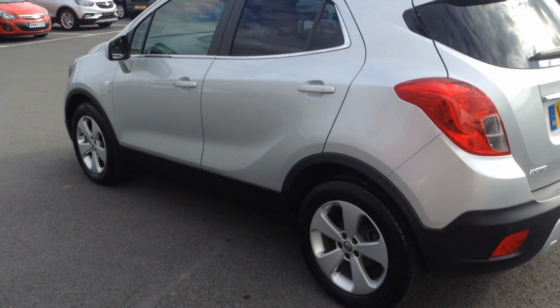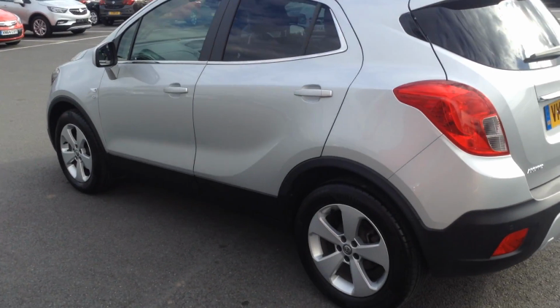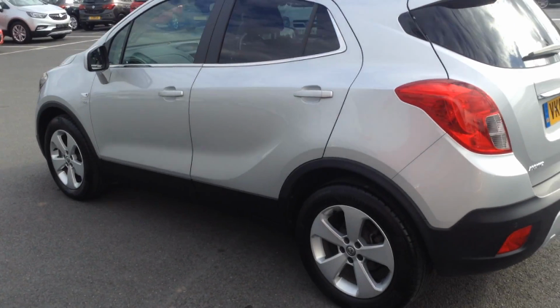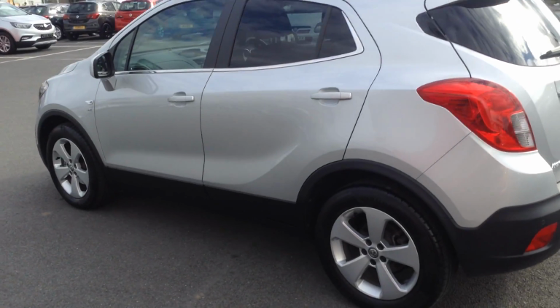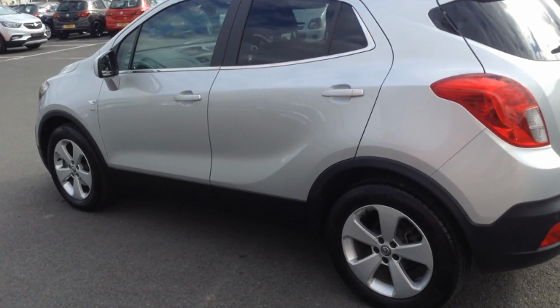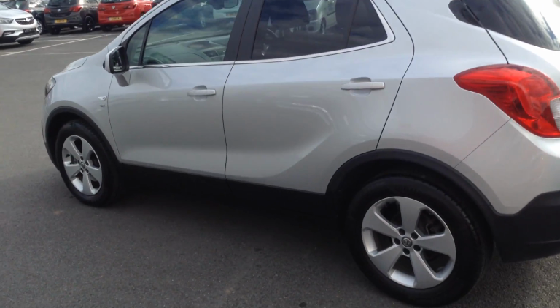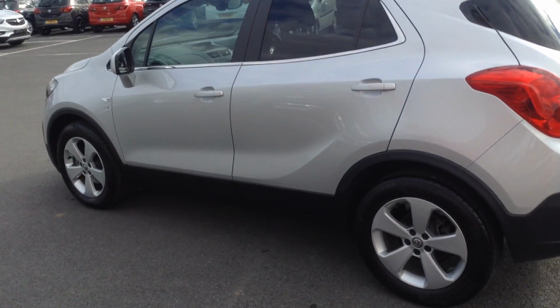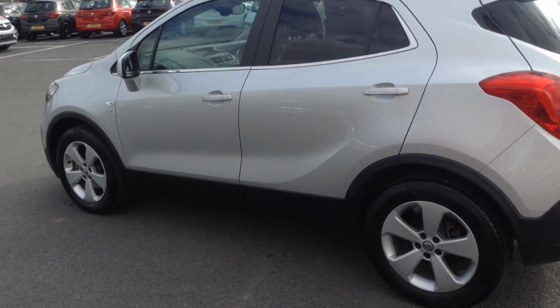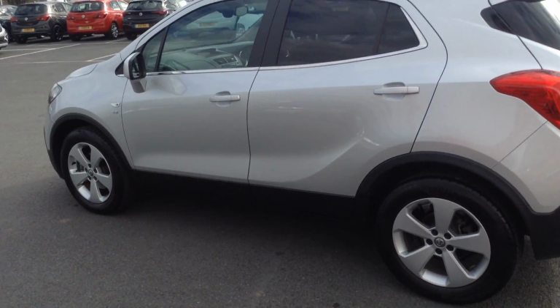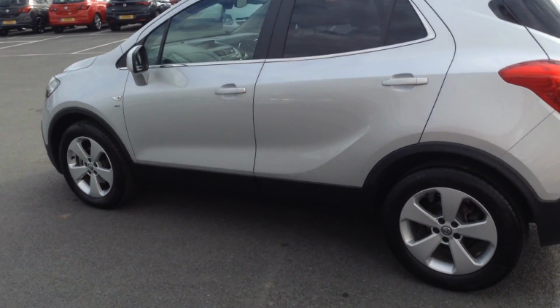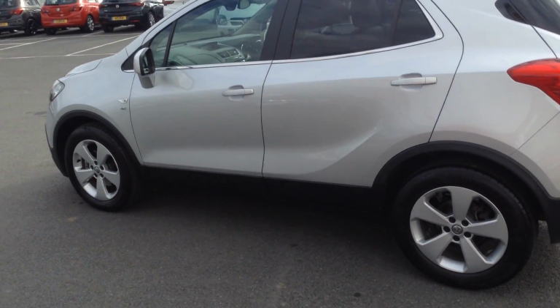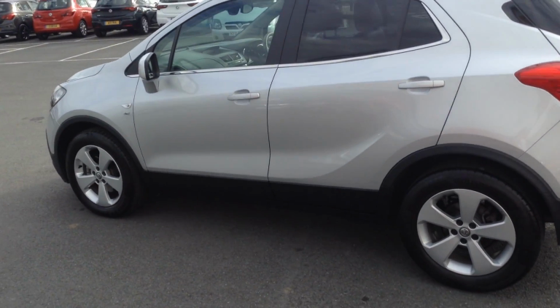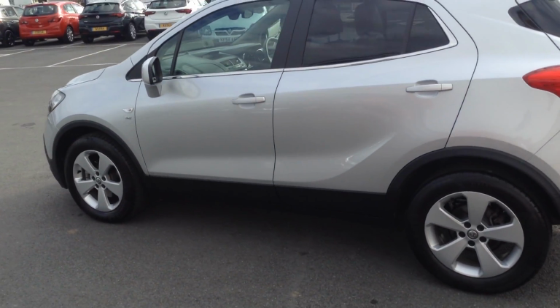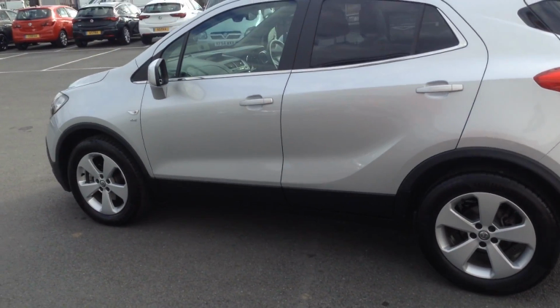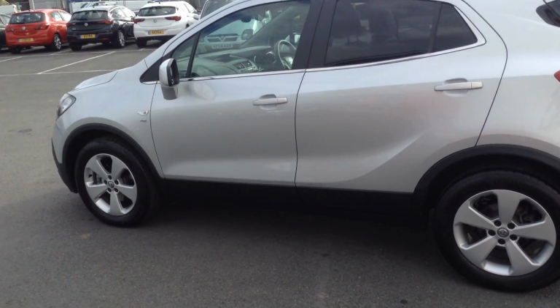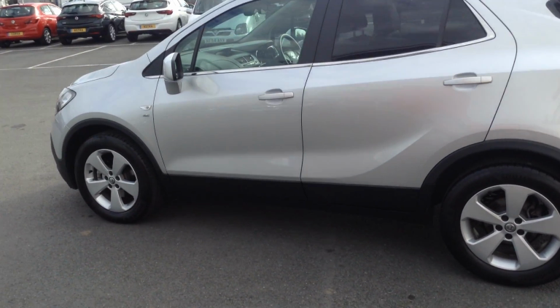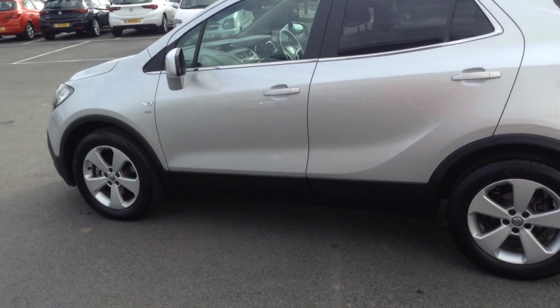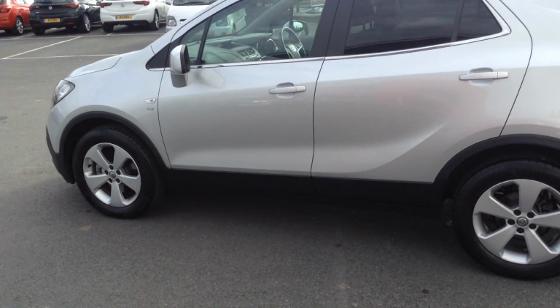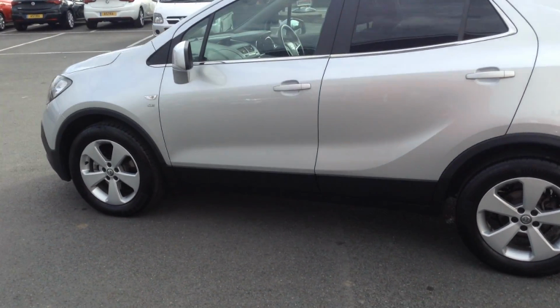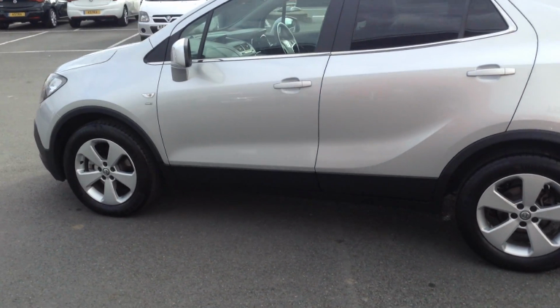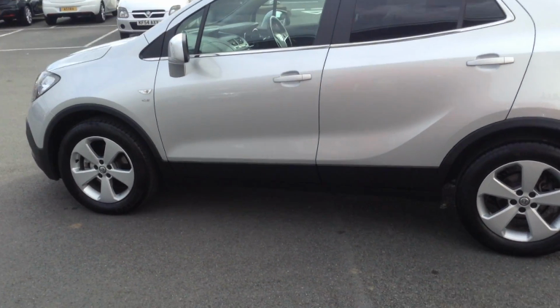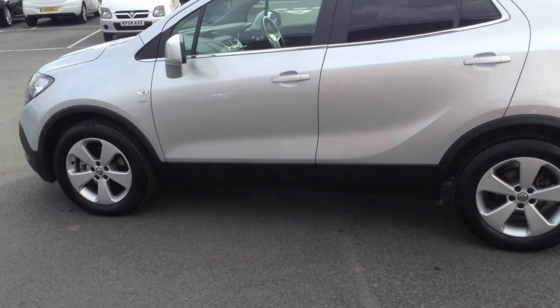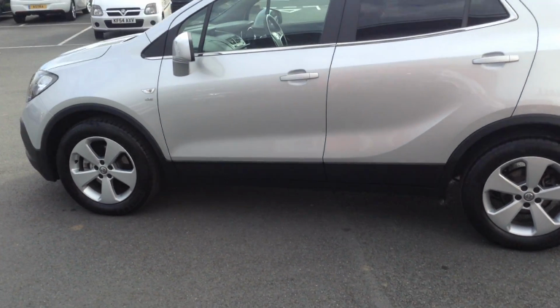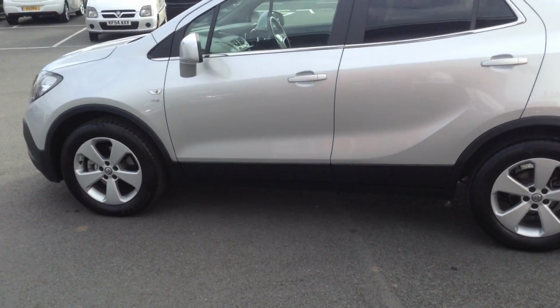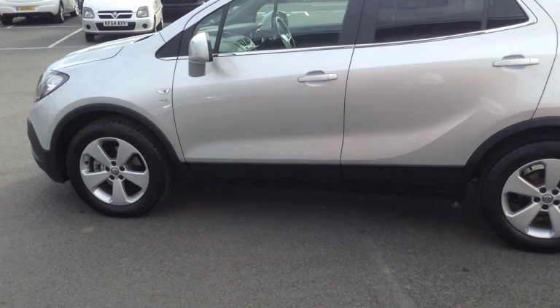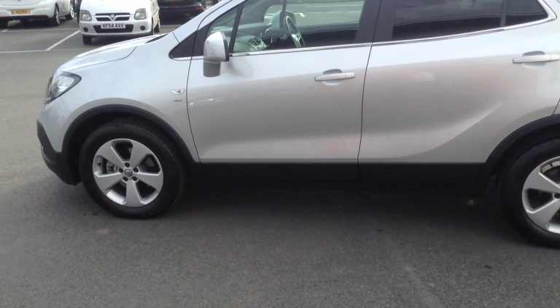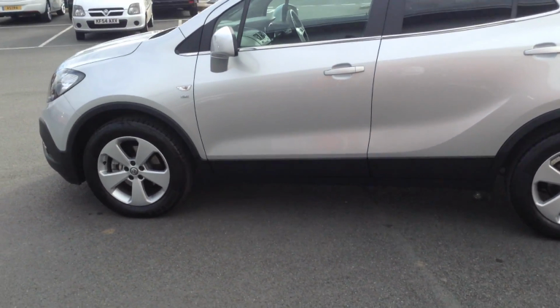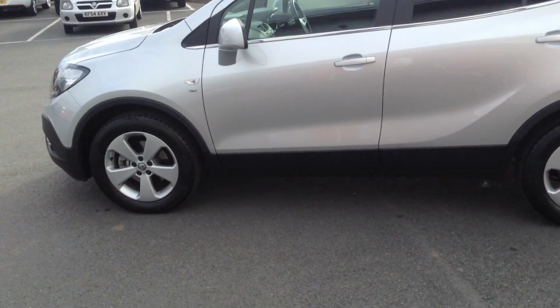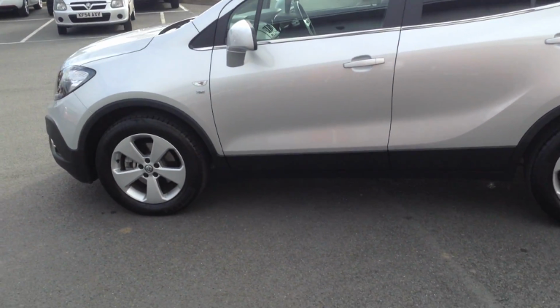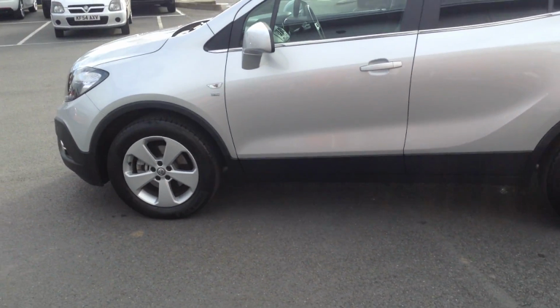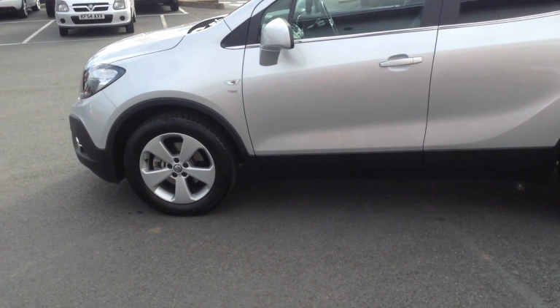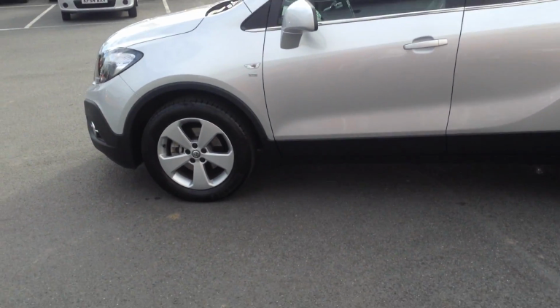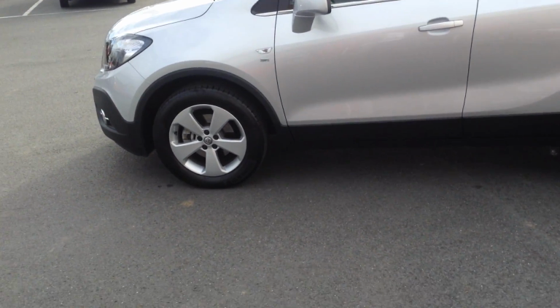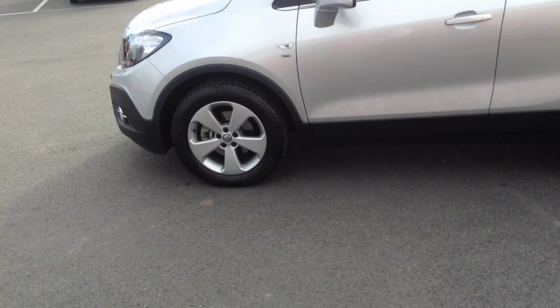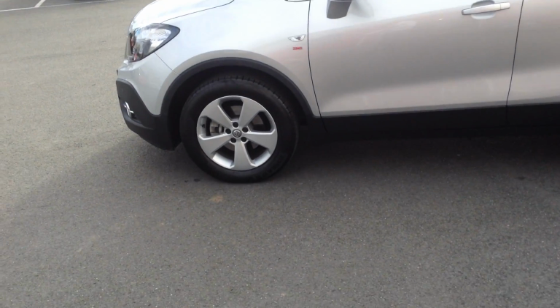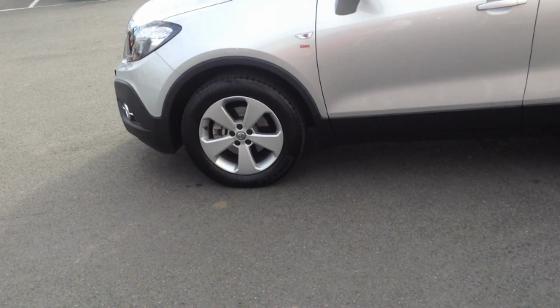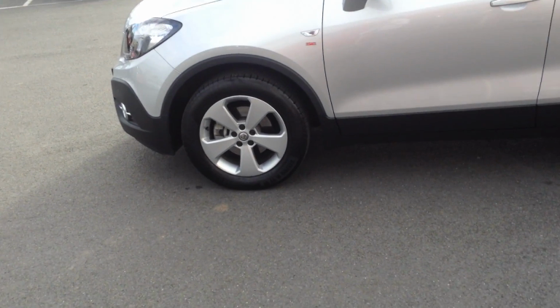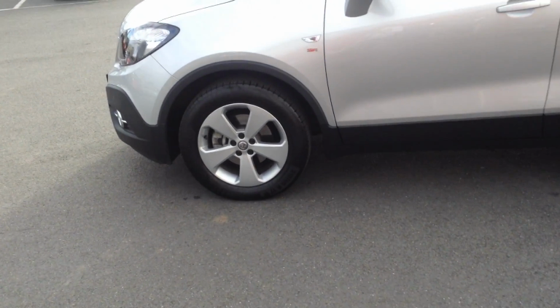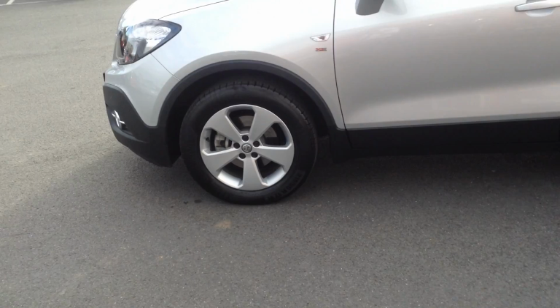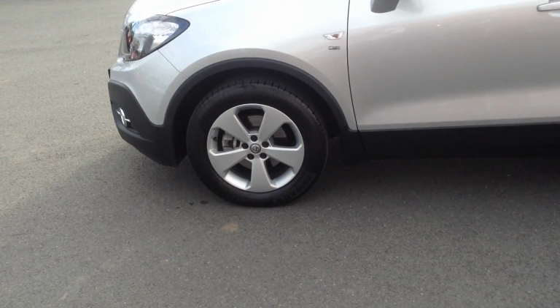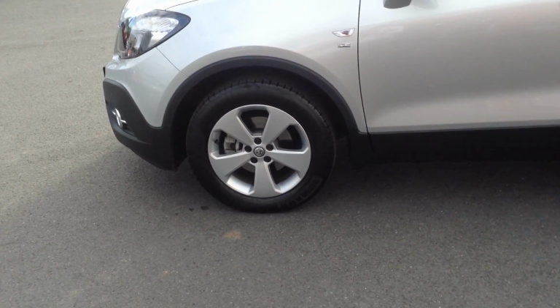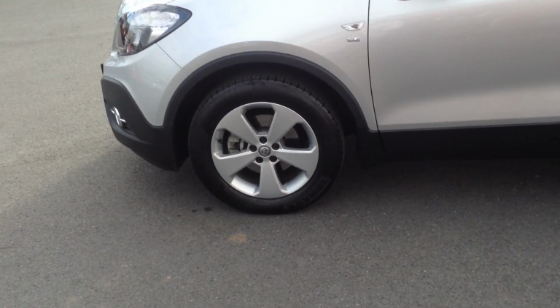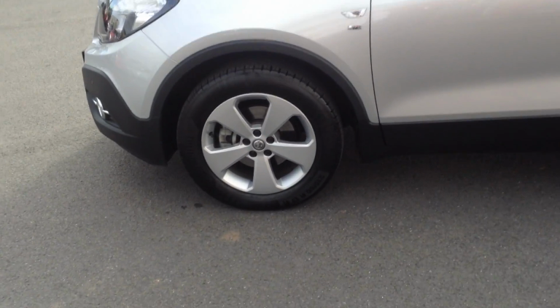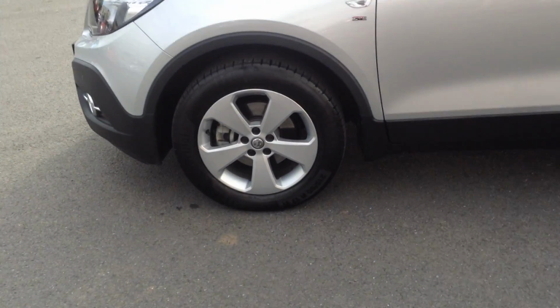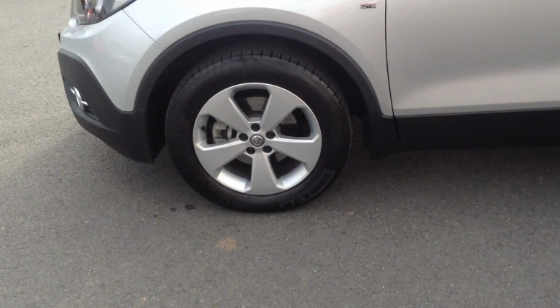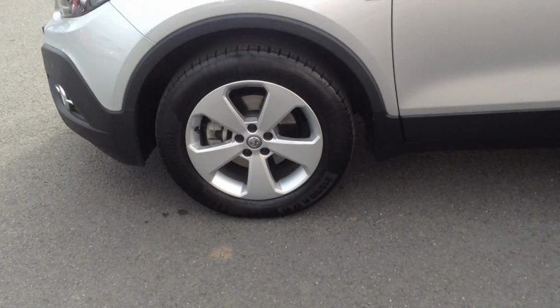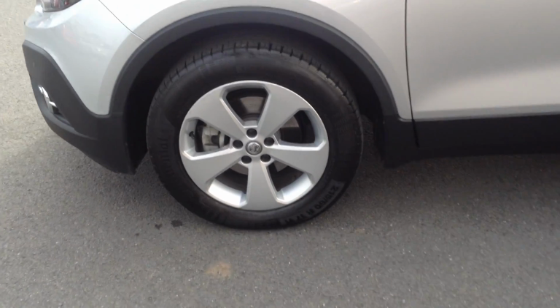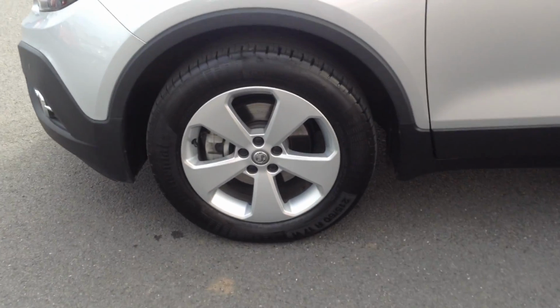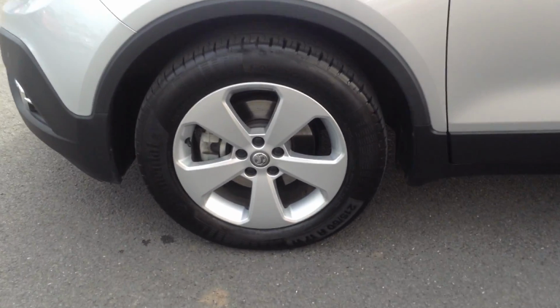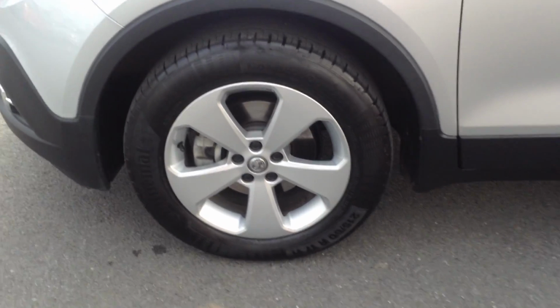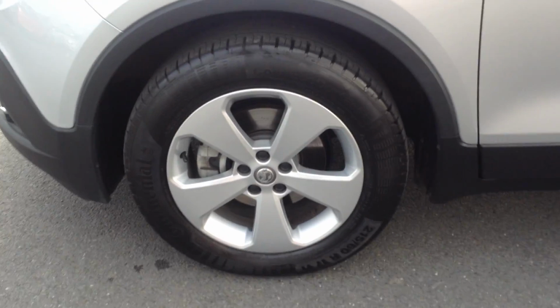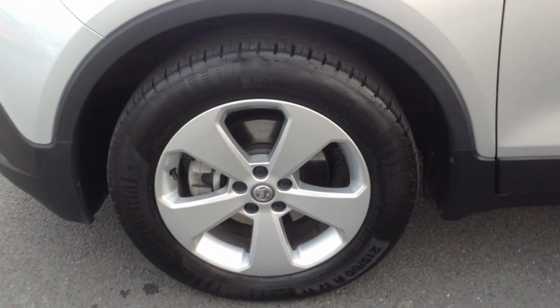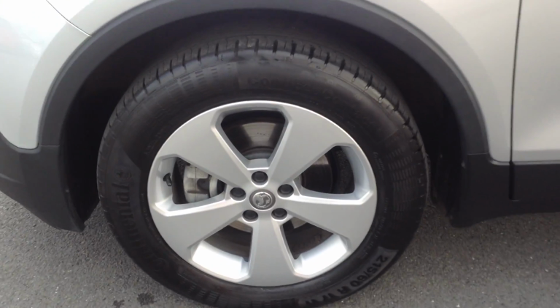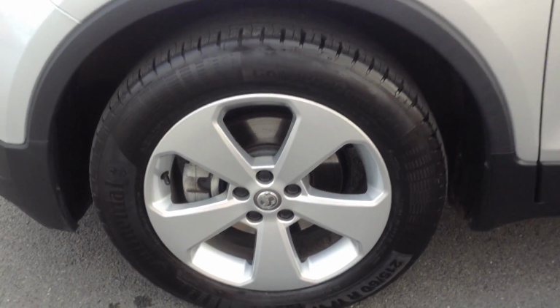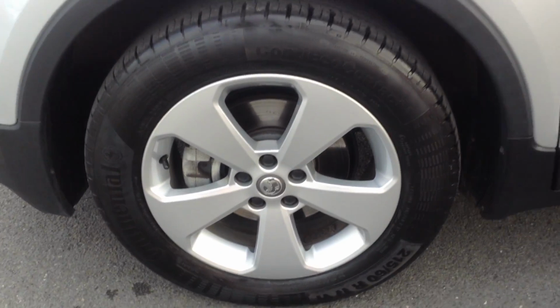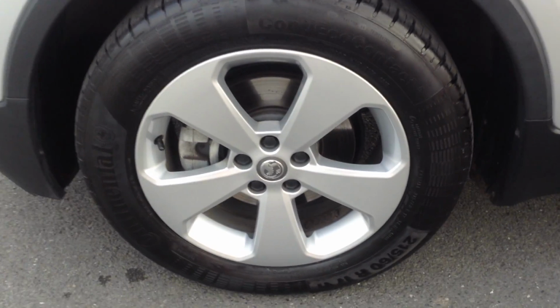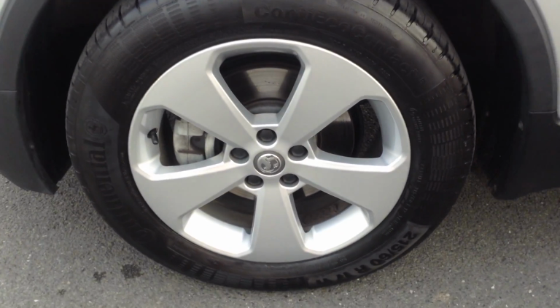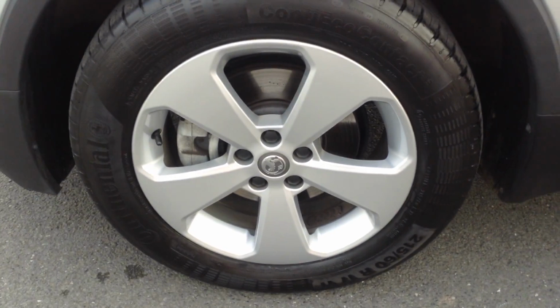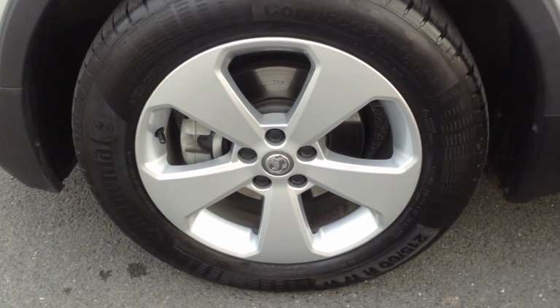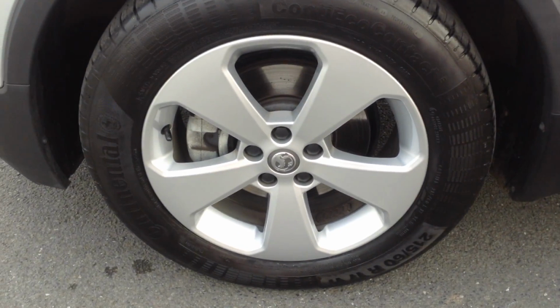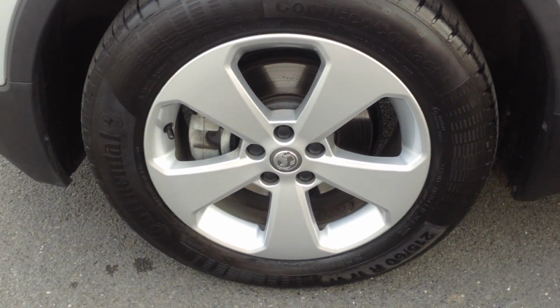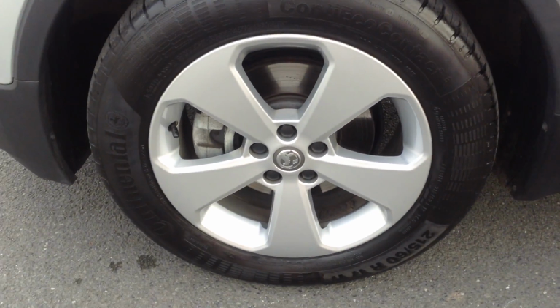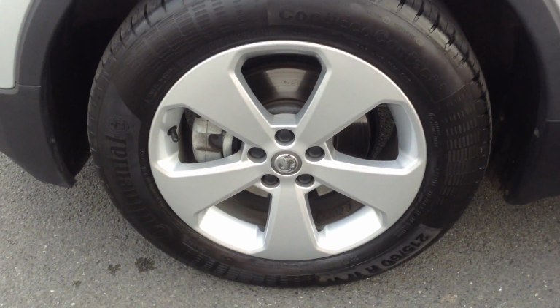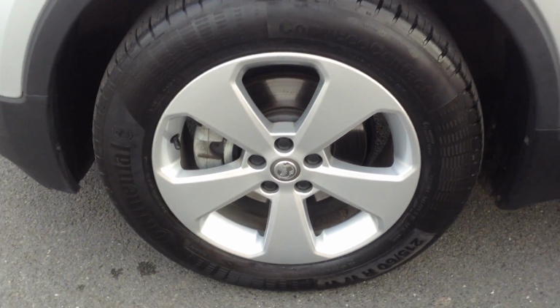It's got front and rear parking sensors as standard, and as you can see there, you've got the 17 inch Arlo wheels too.